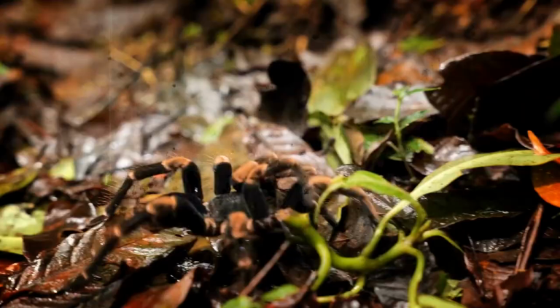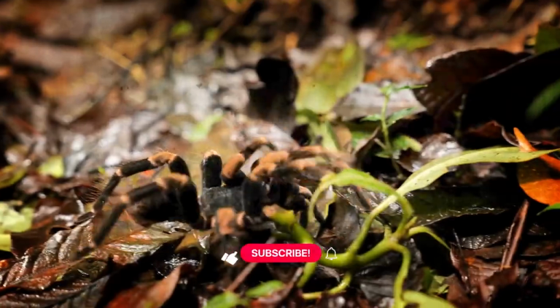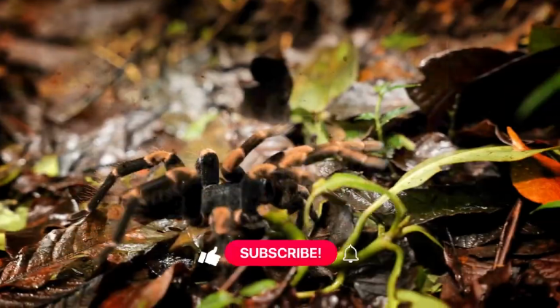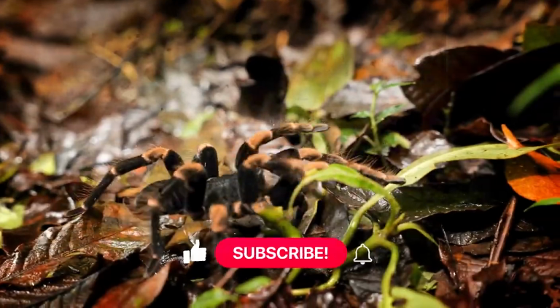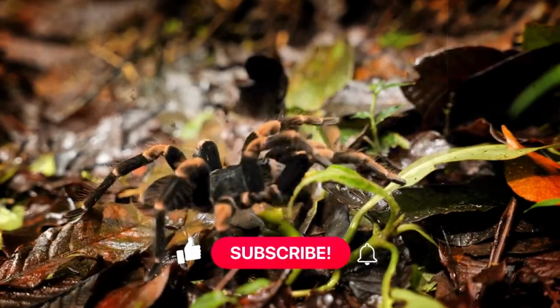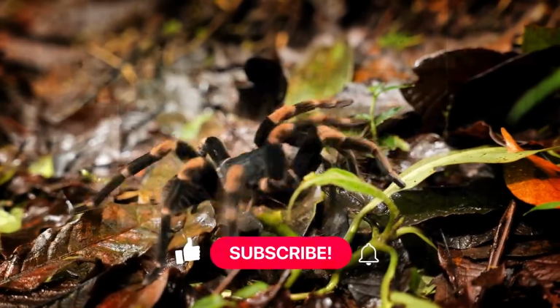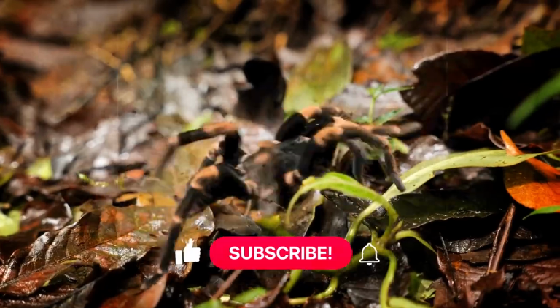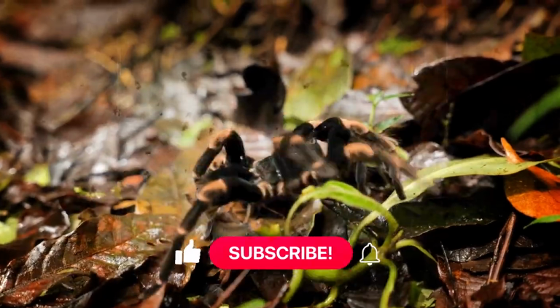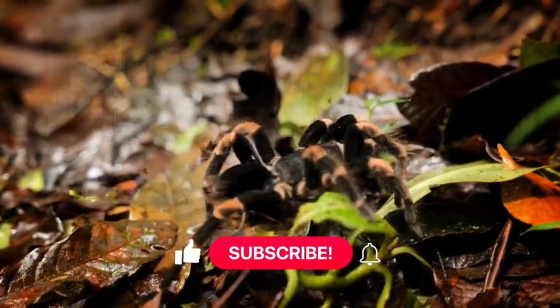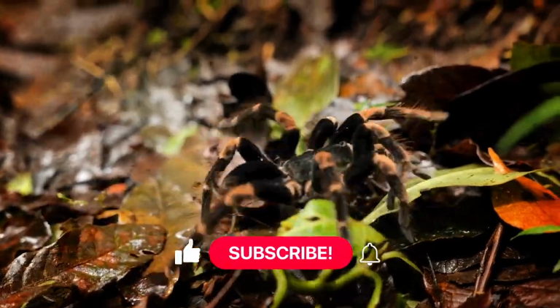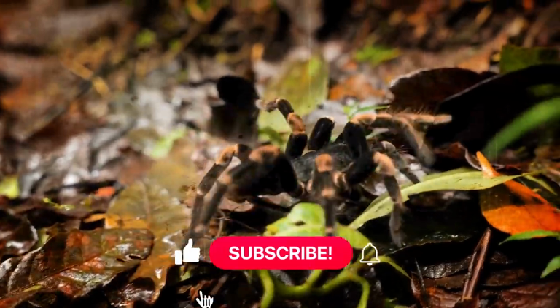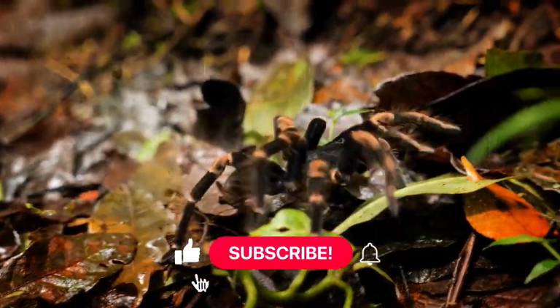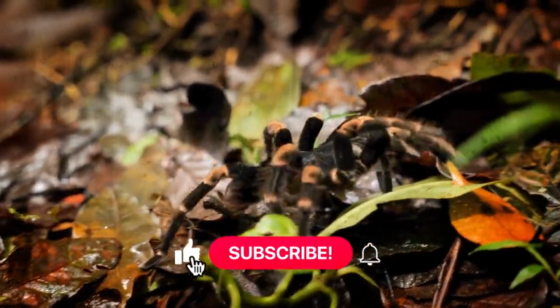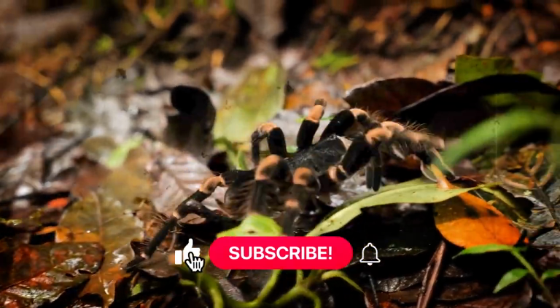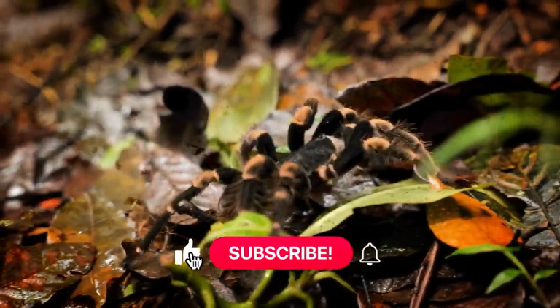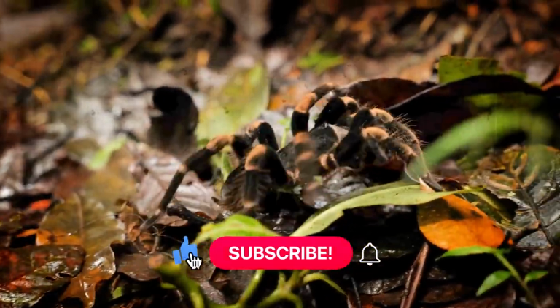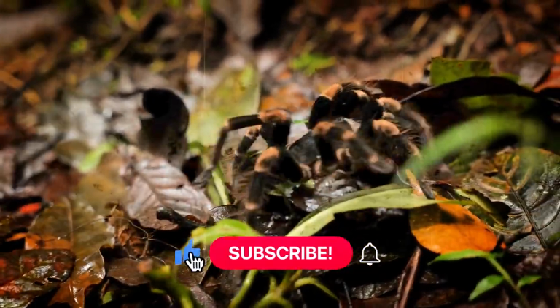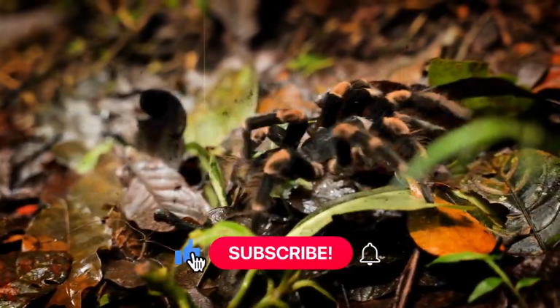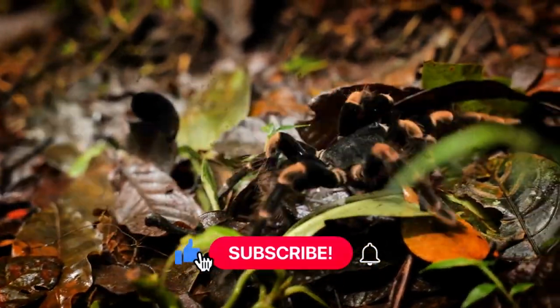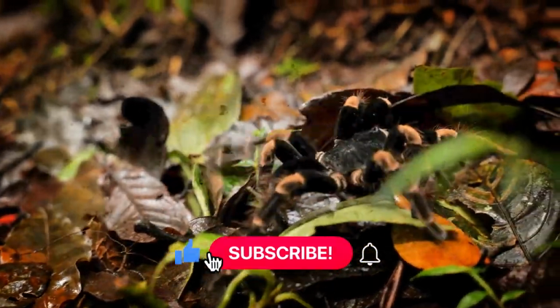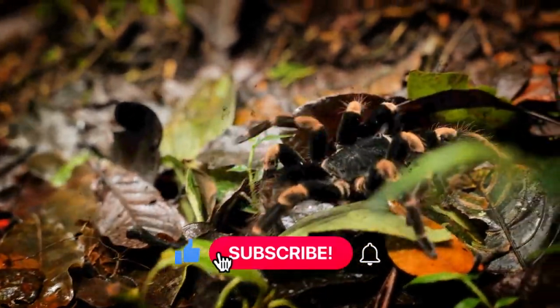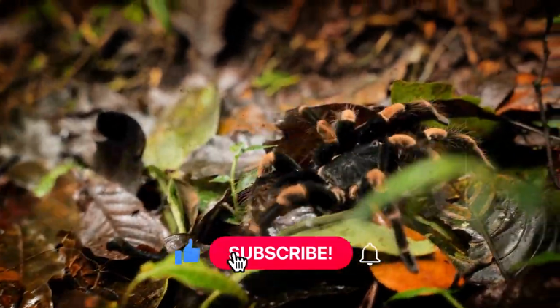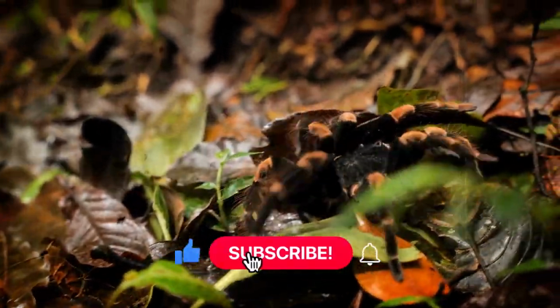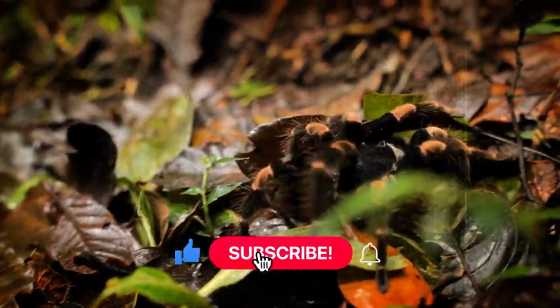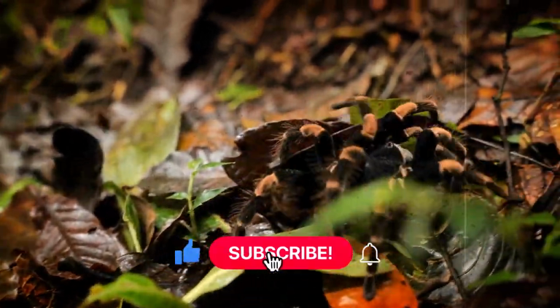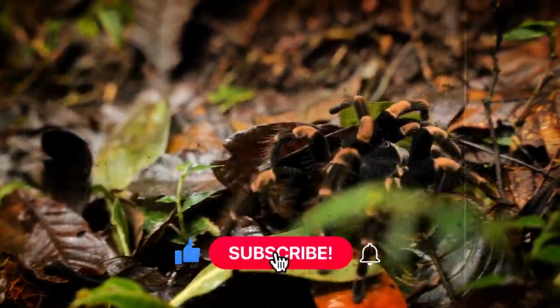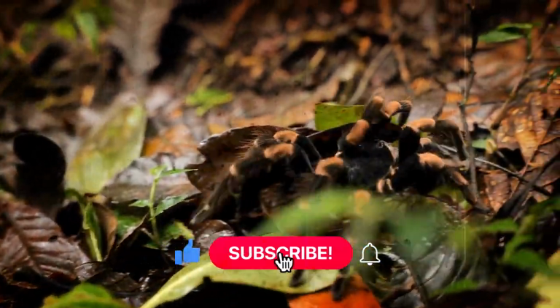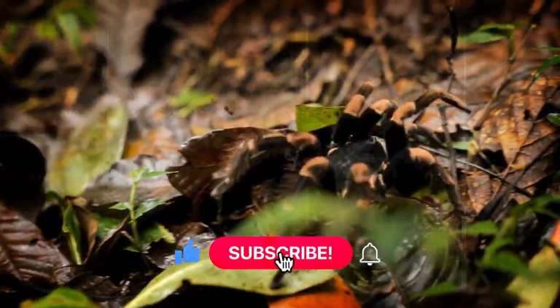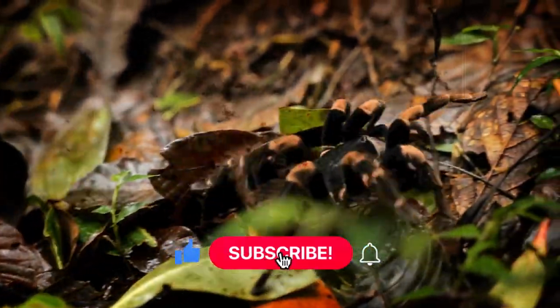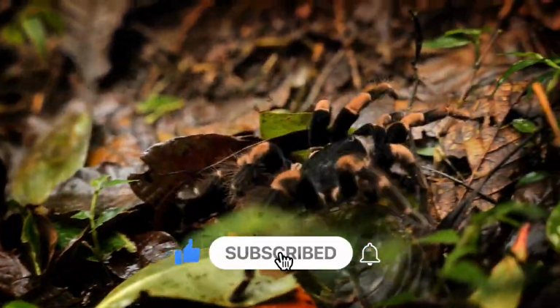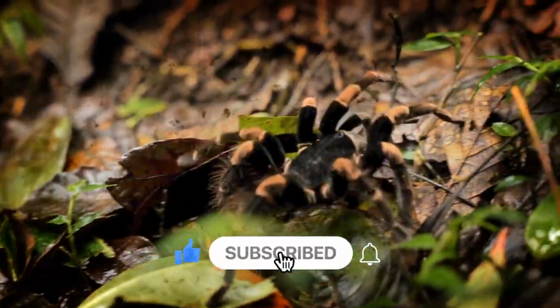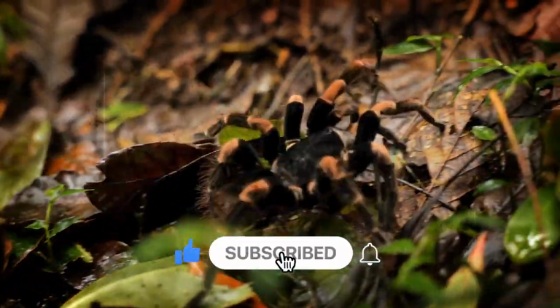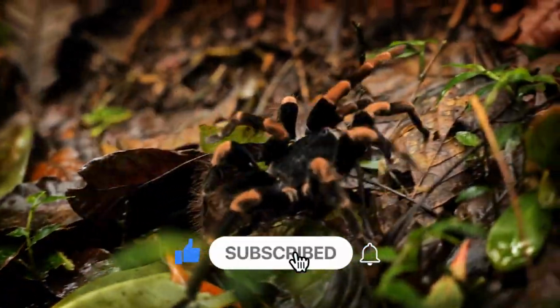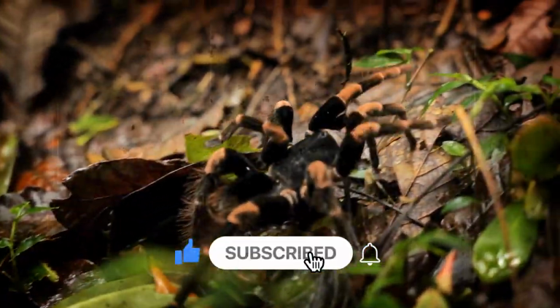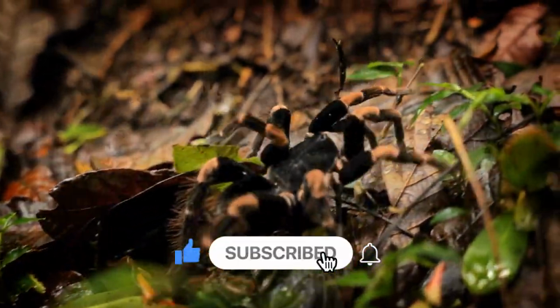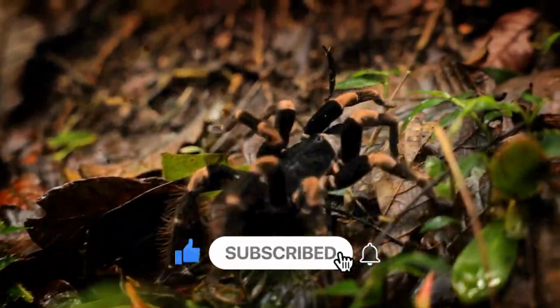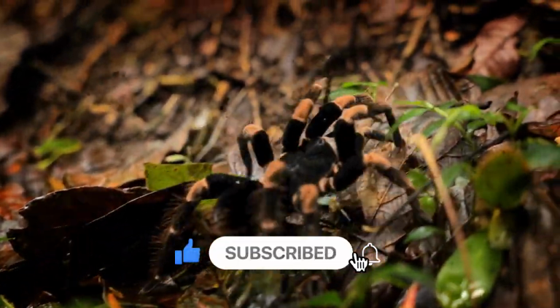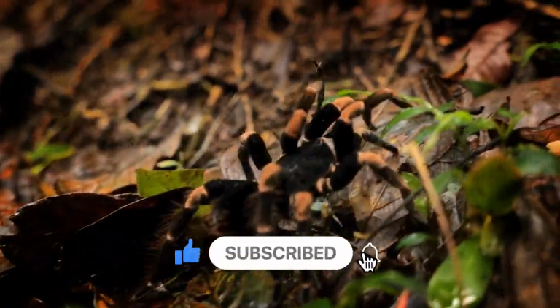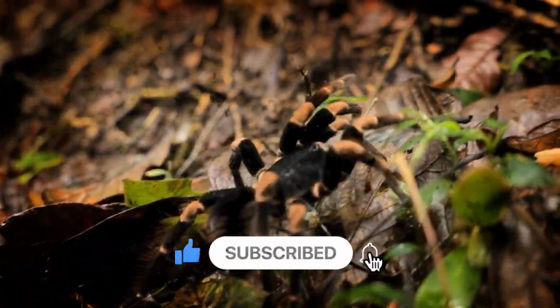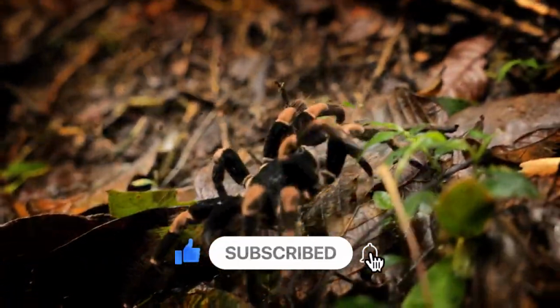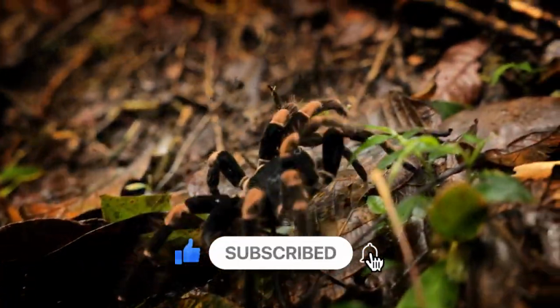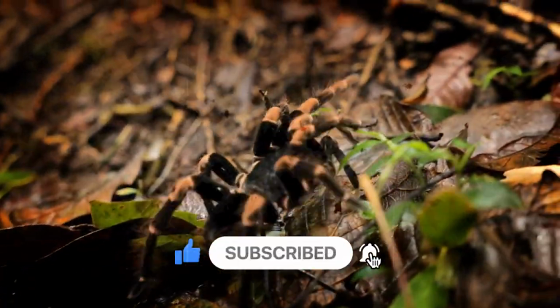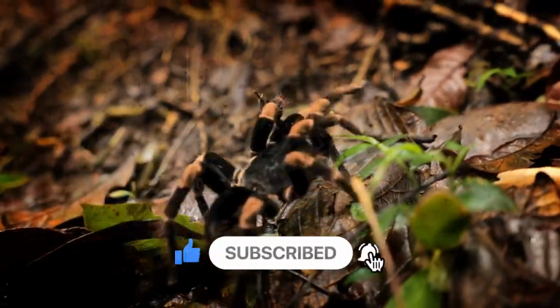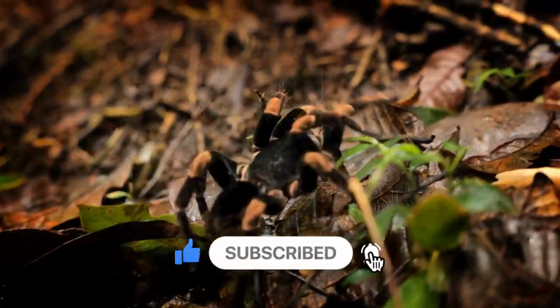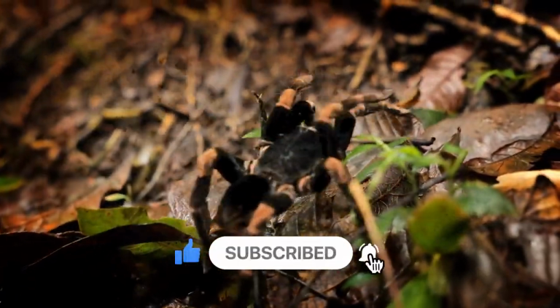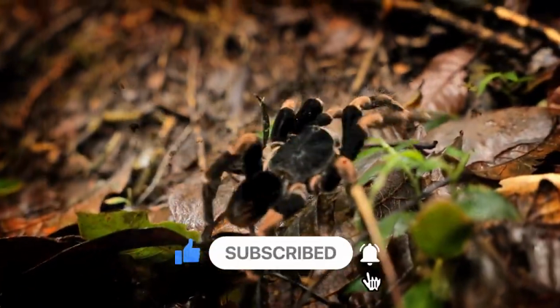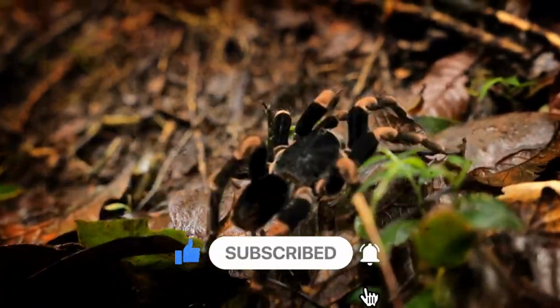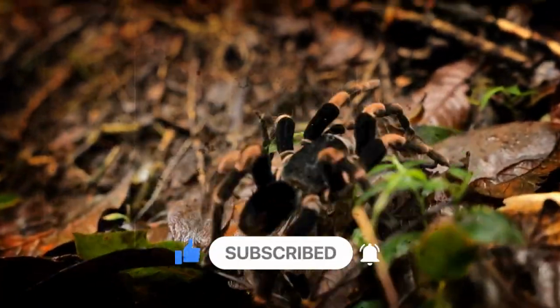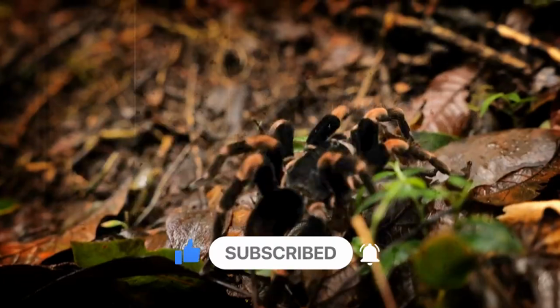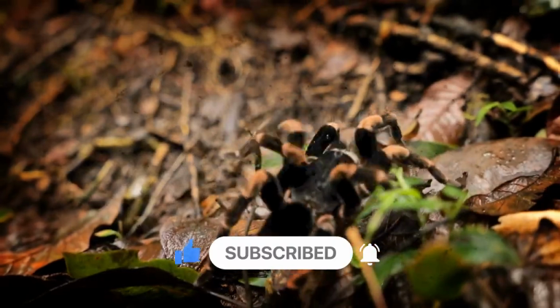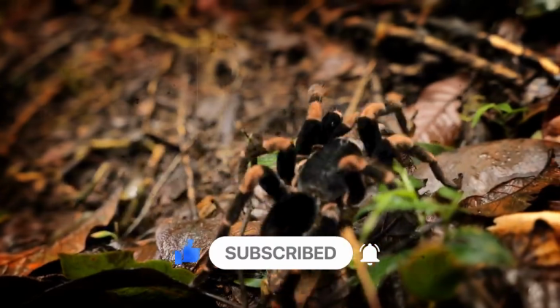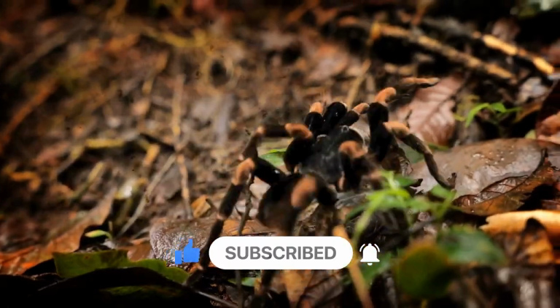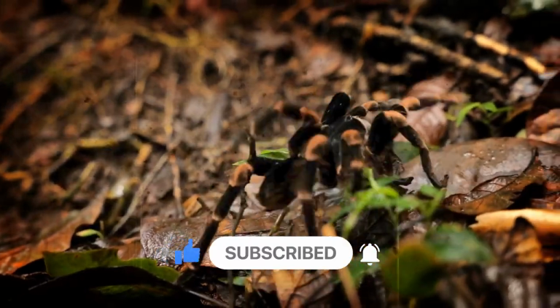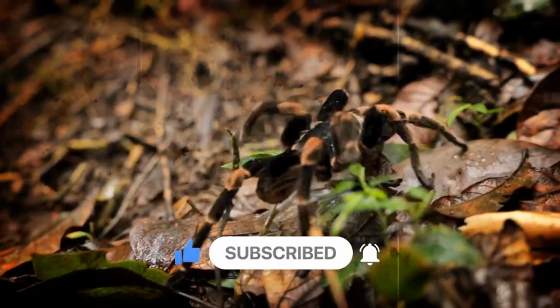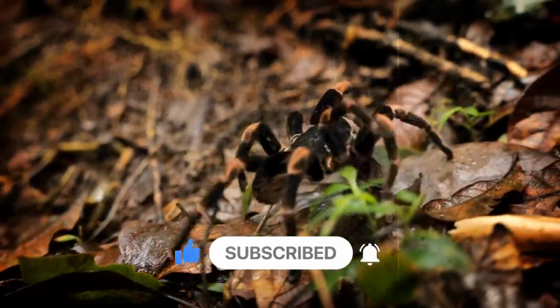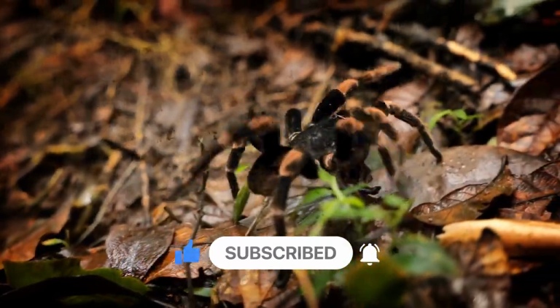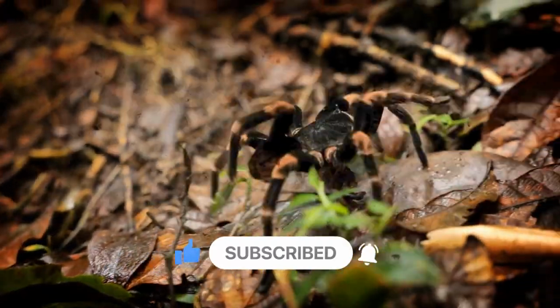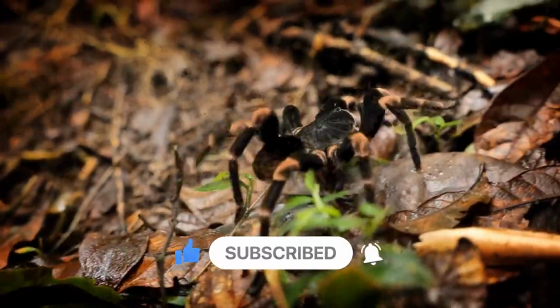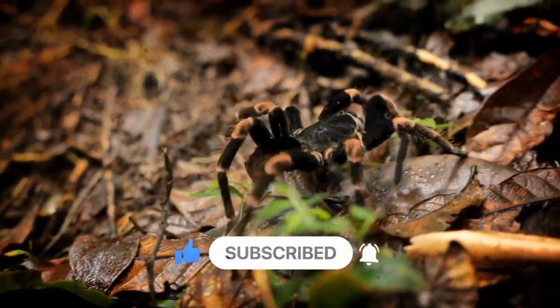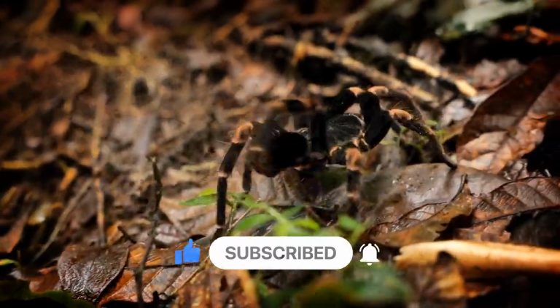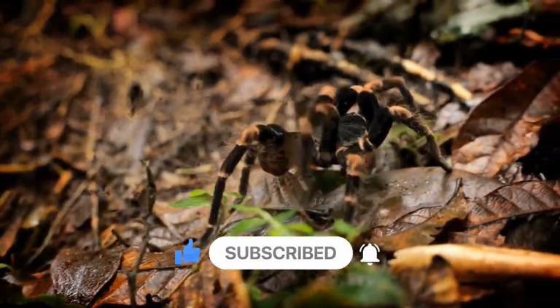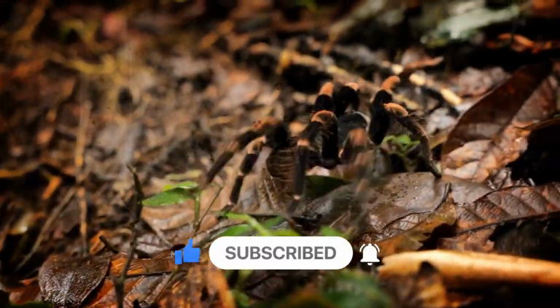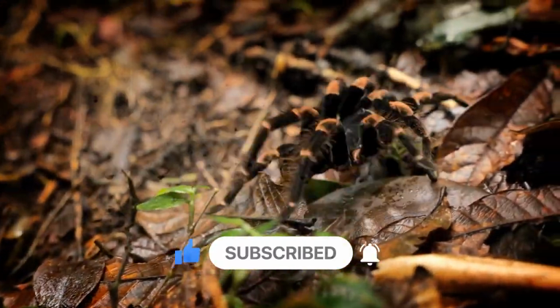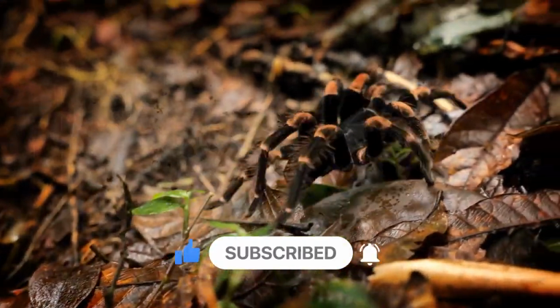Before we begin the video, please give it a like. And if you want to see more, please subscribe to the channel. Now, let's begin.